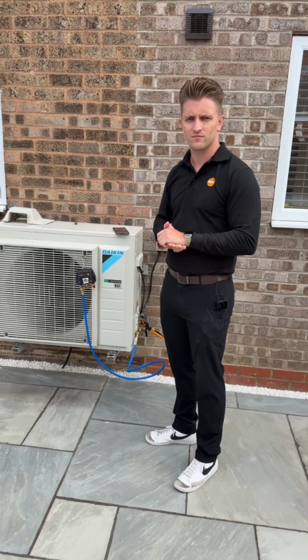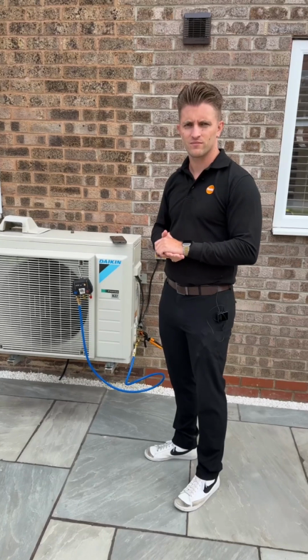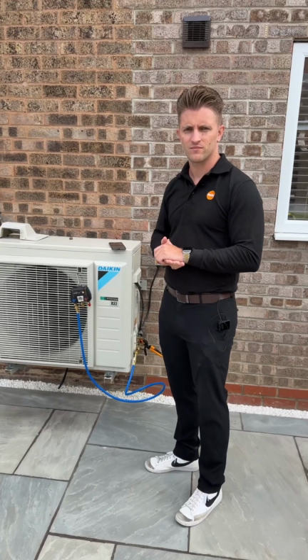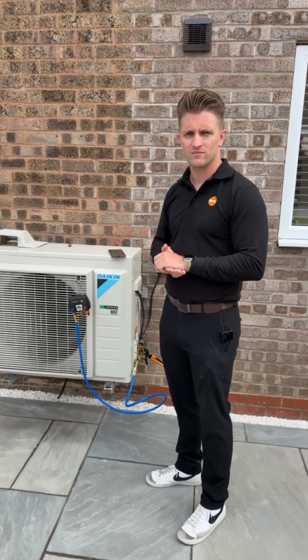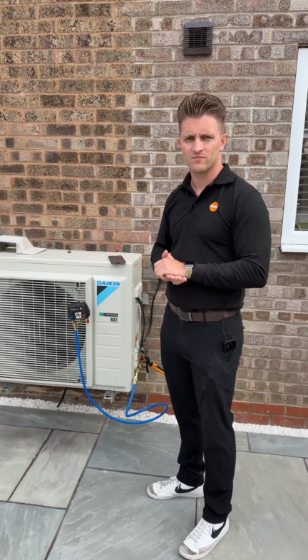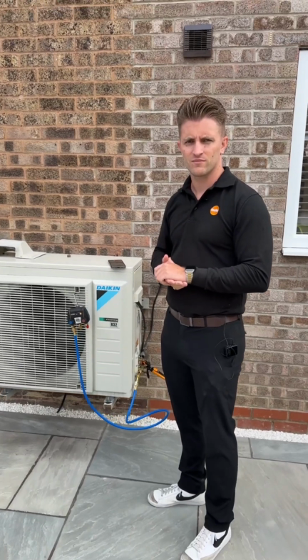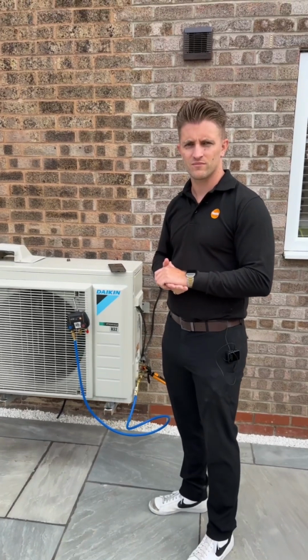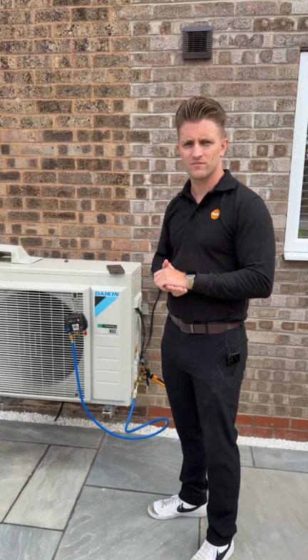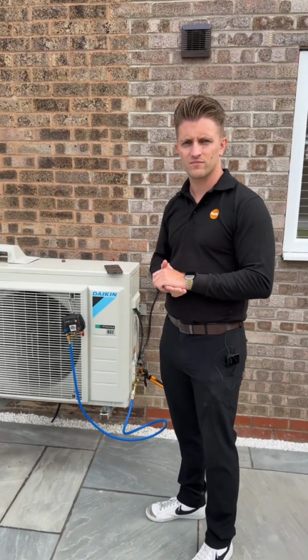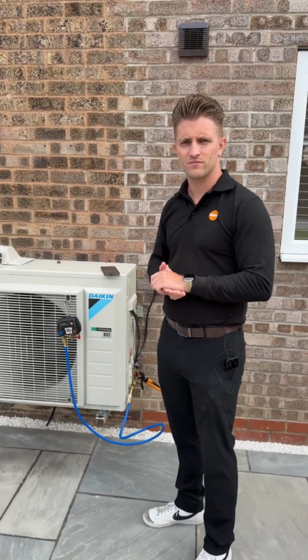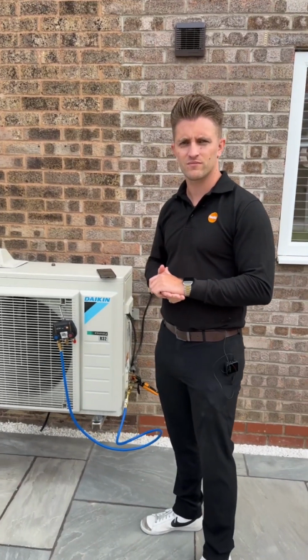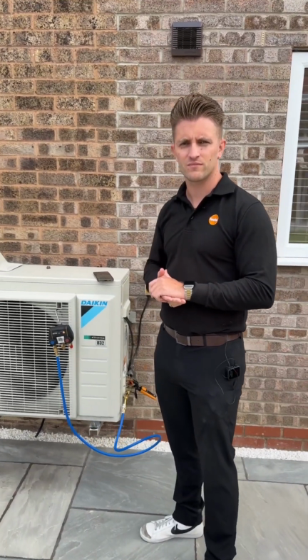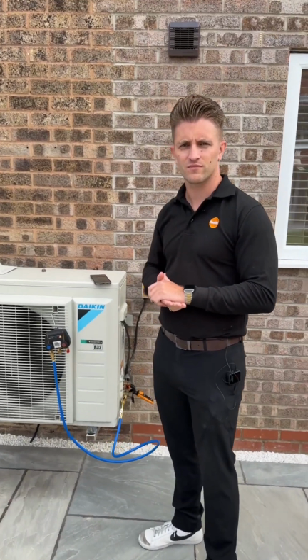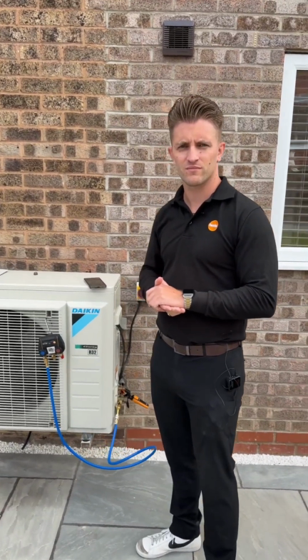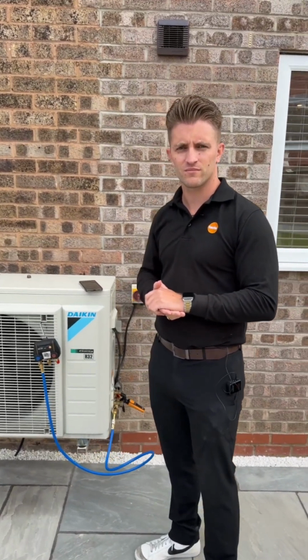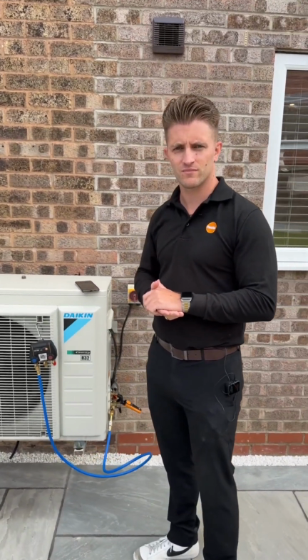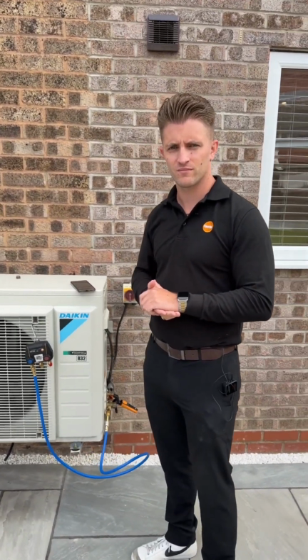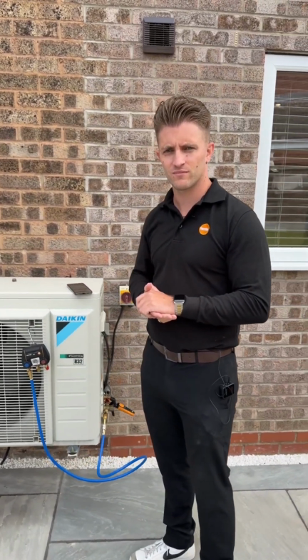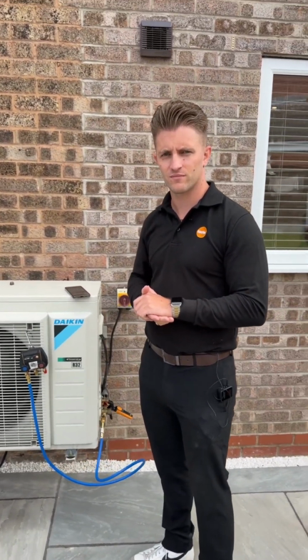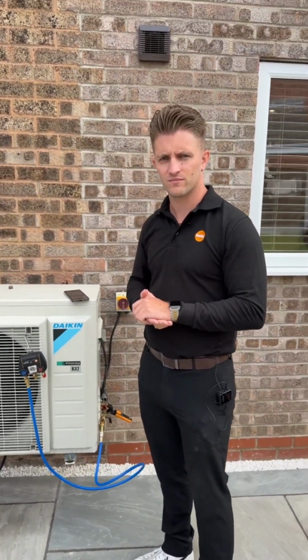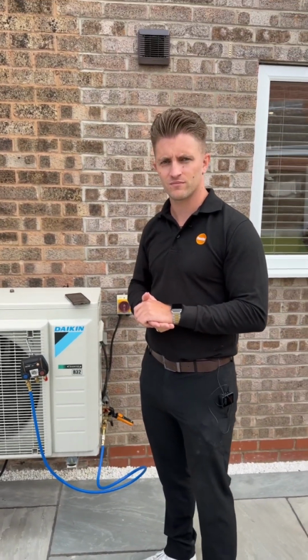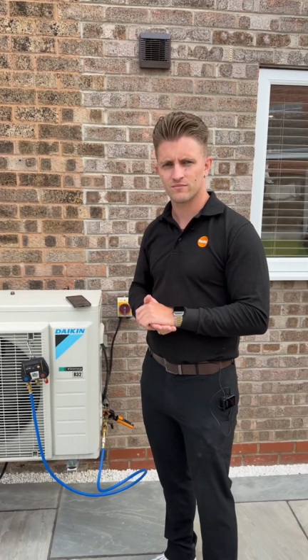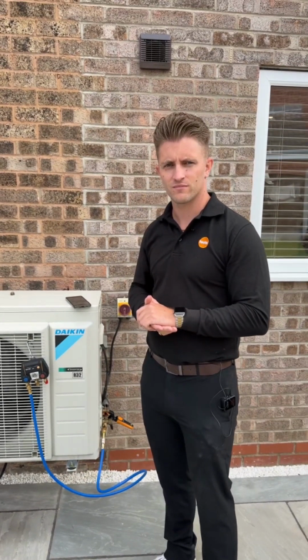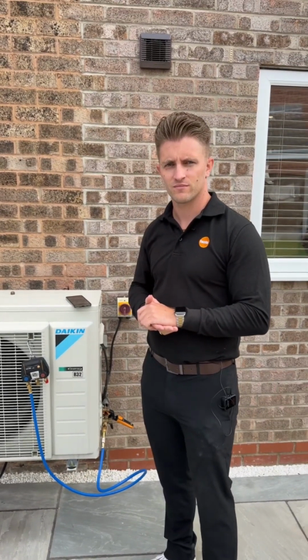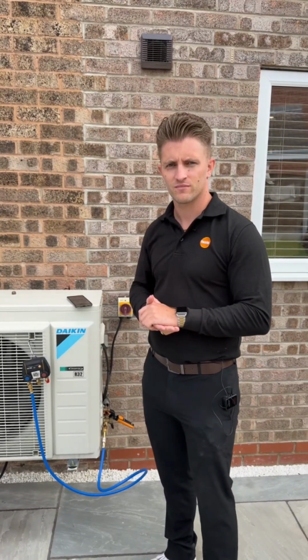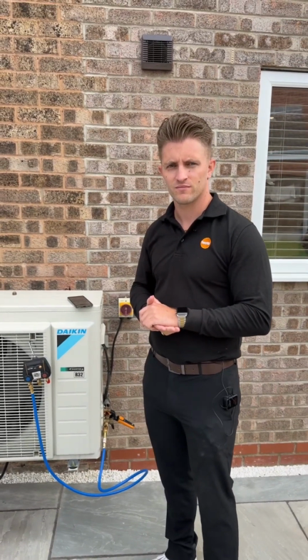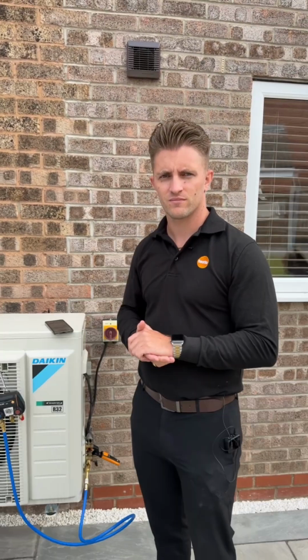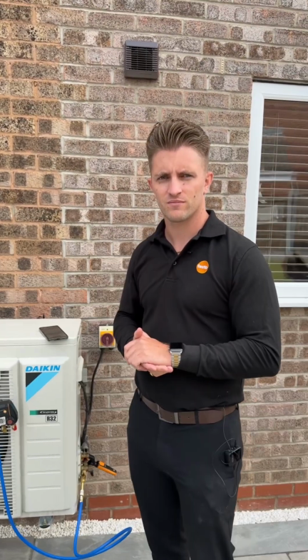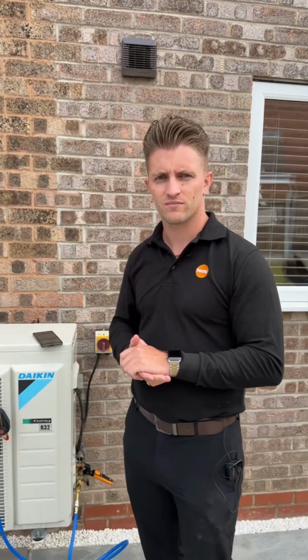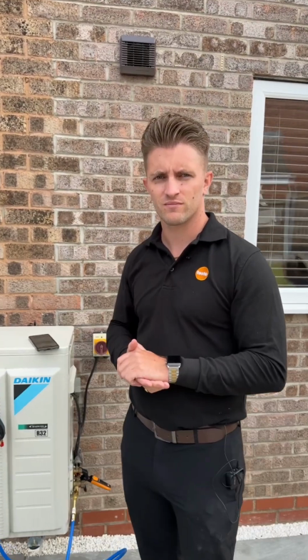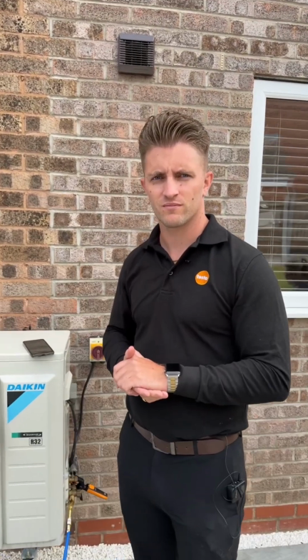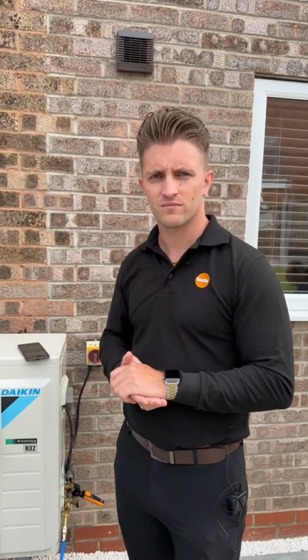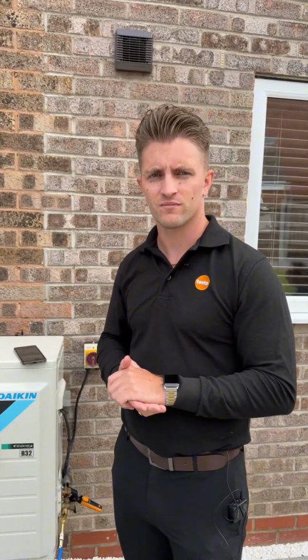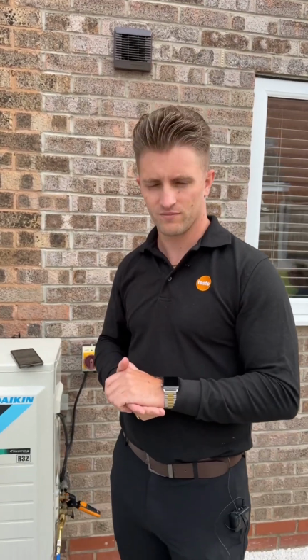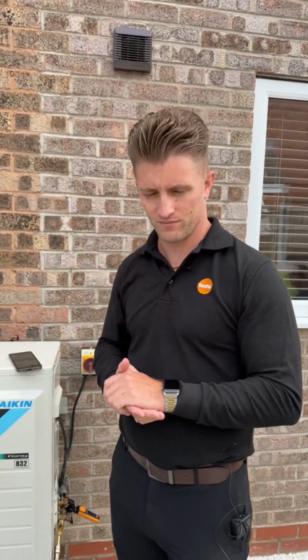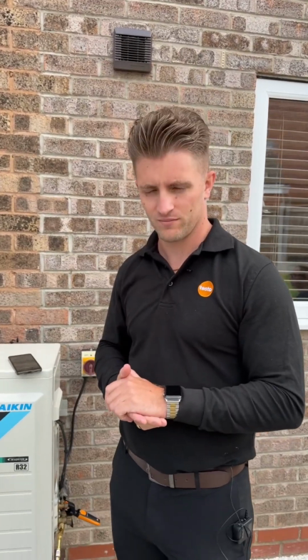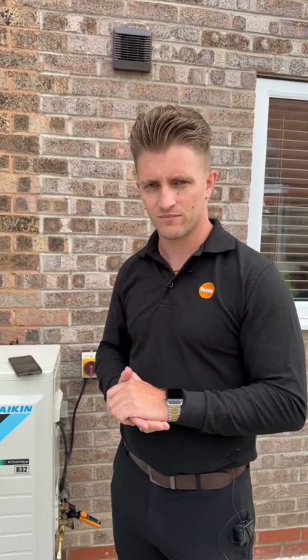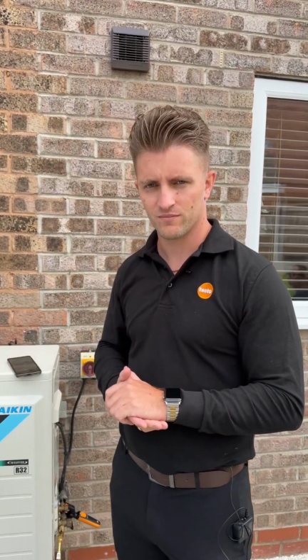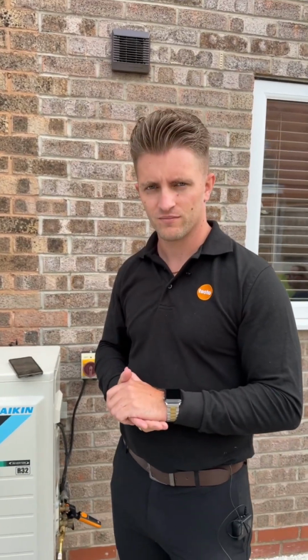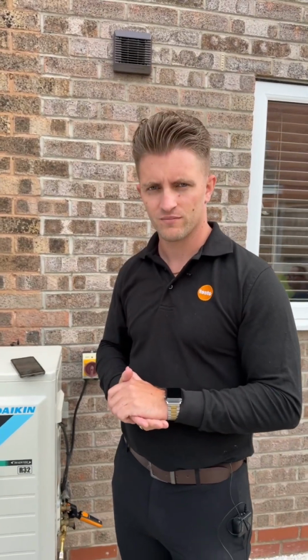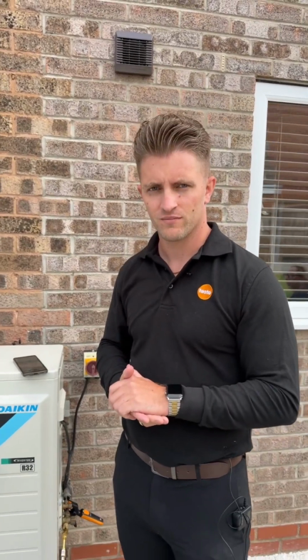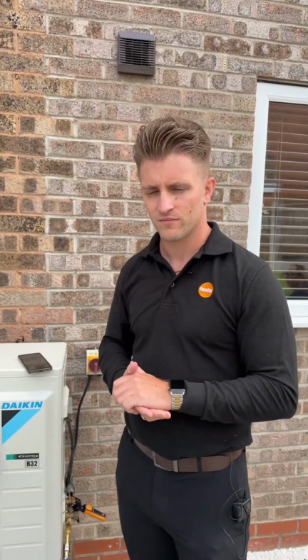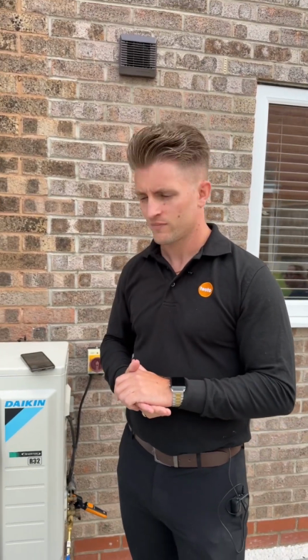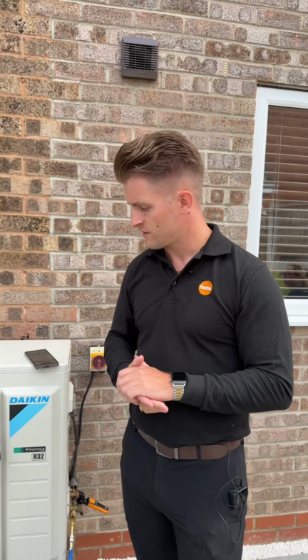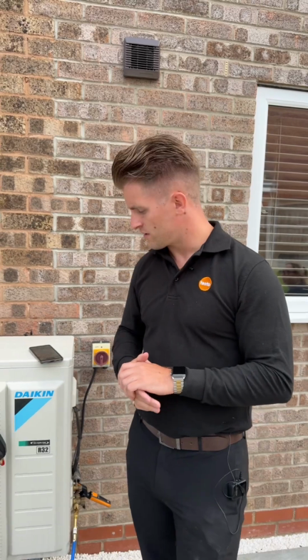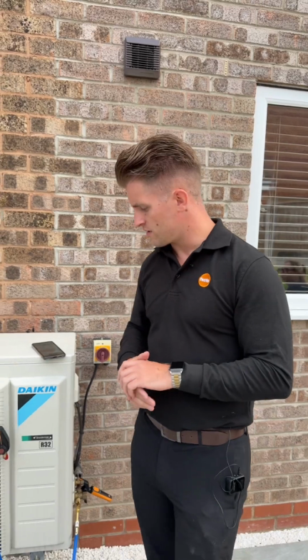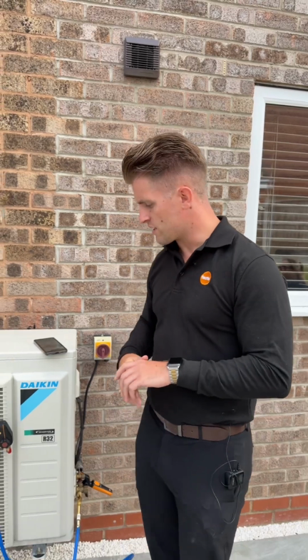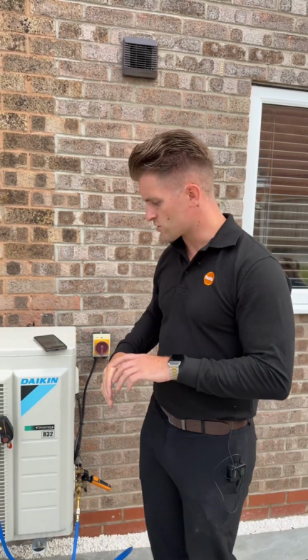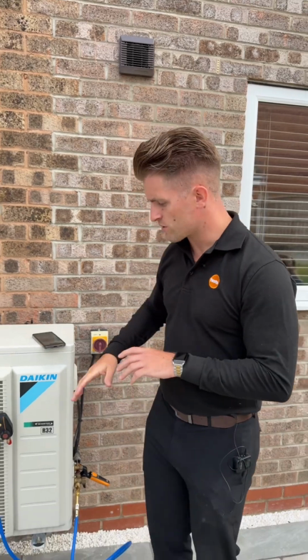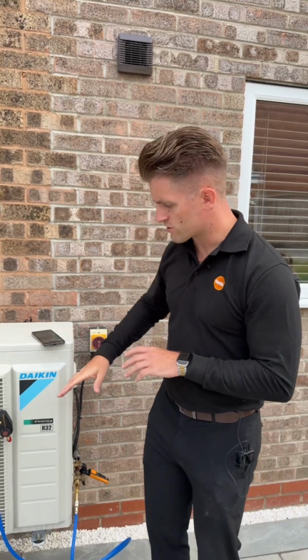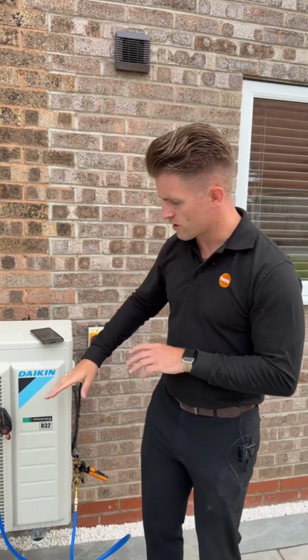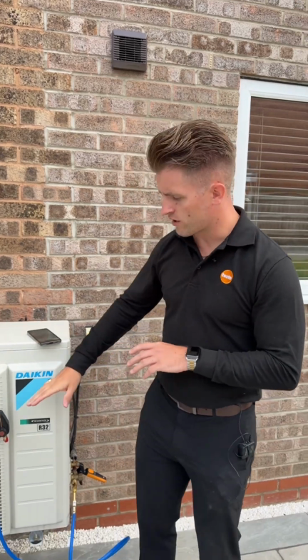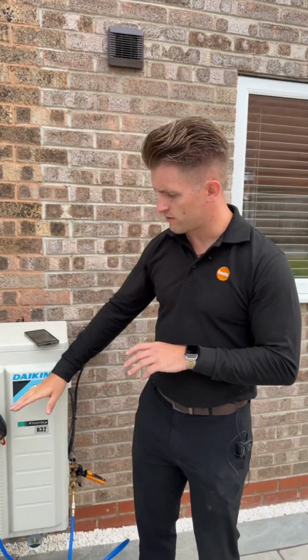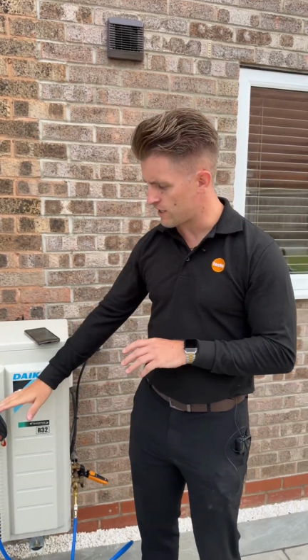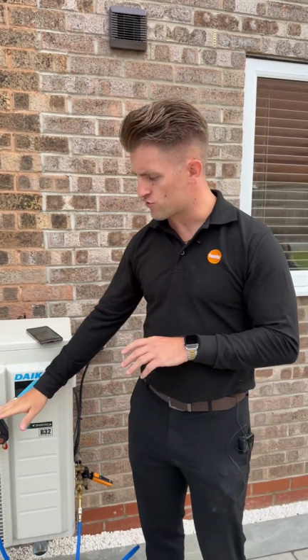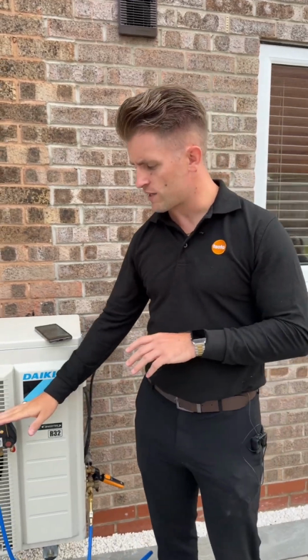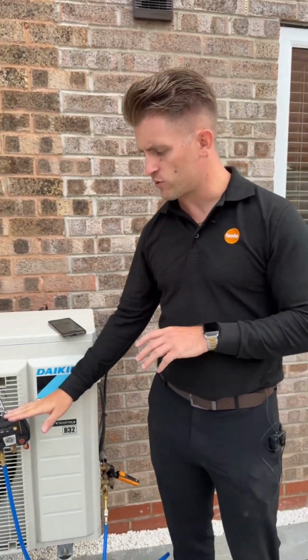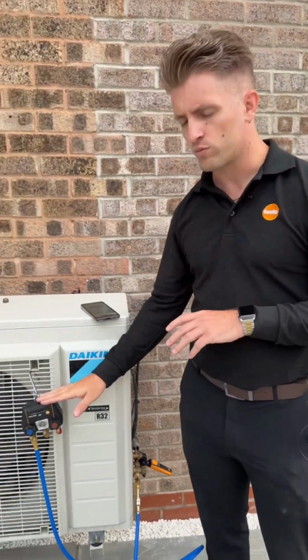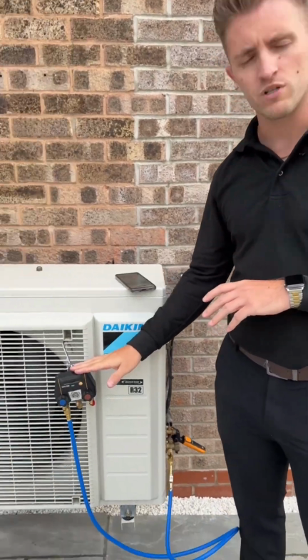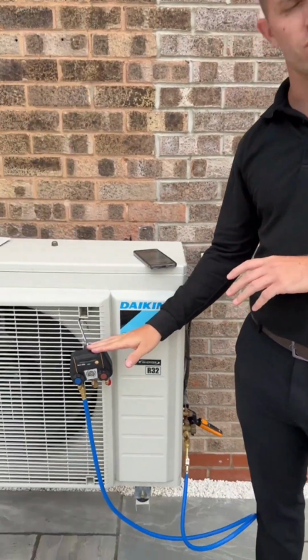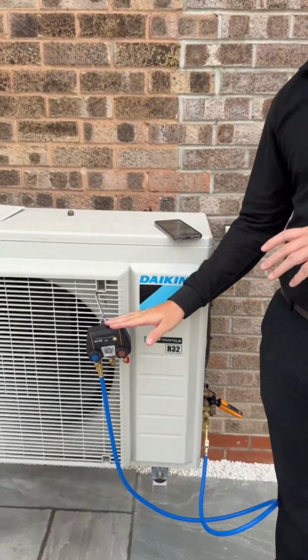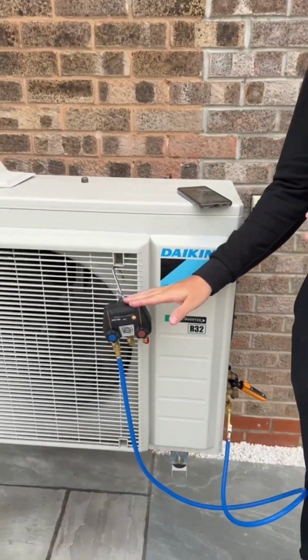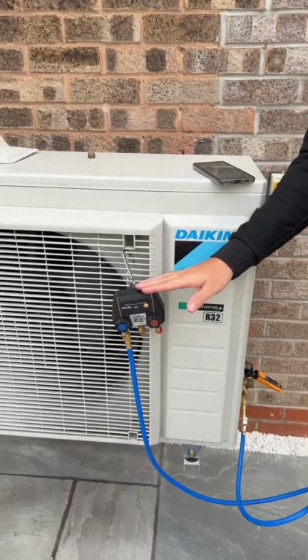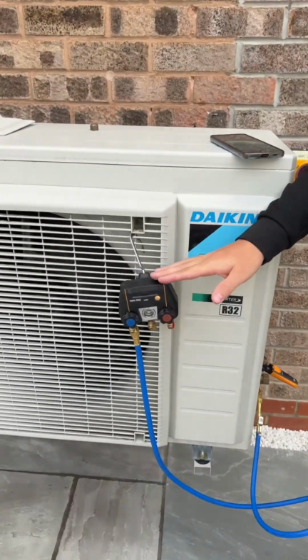We've just got Scott here from Testo. He's showing us the 550i manifold. Can you tell us a little bit about it? Yeah, so it's our entry-level digital manifold.